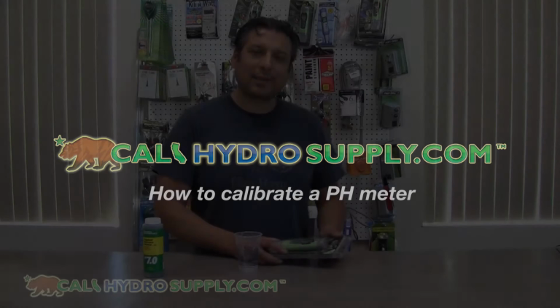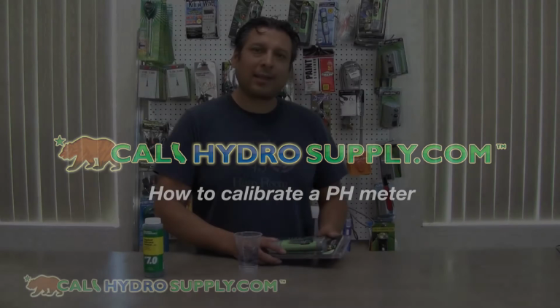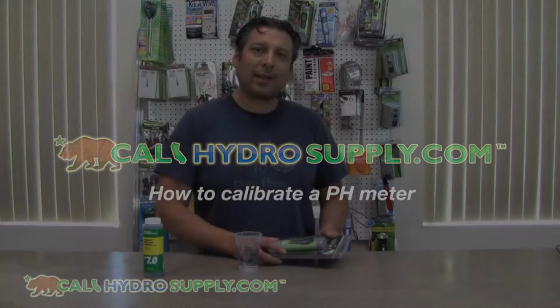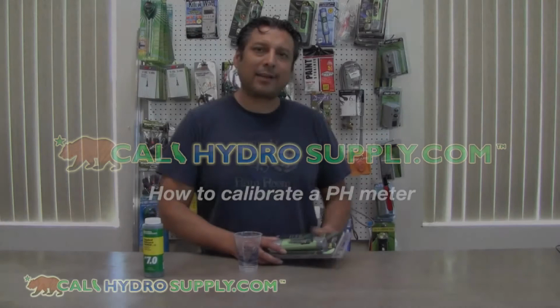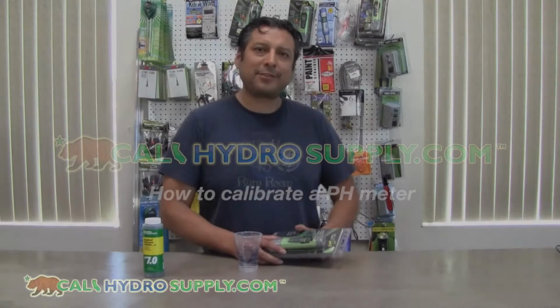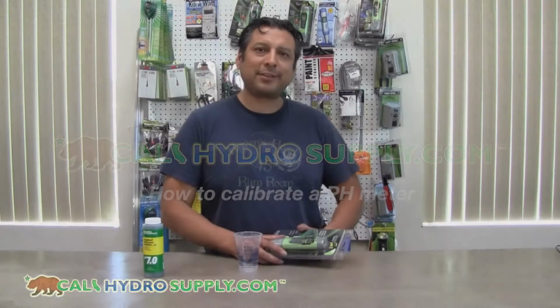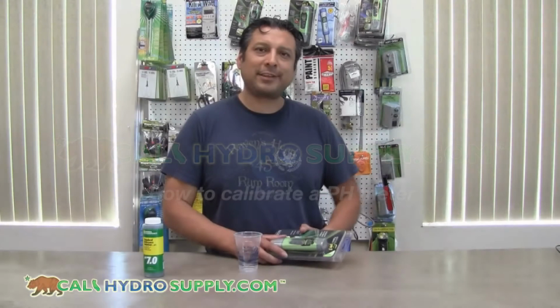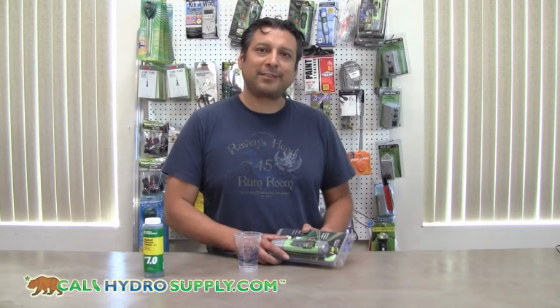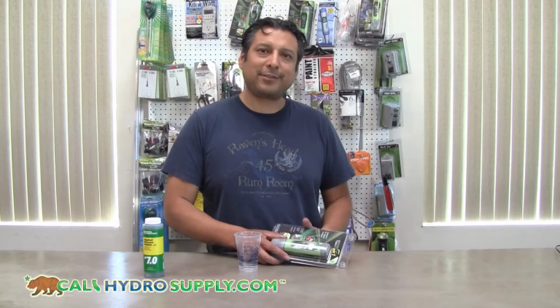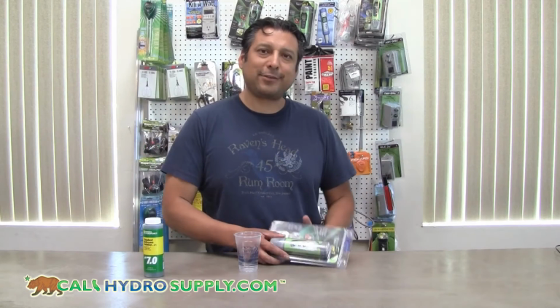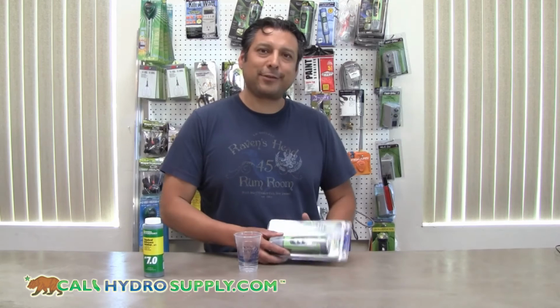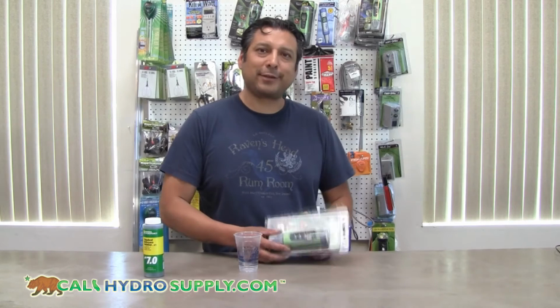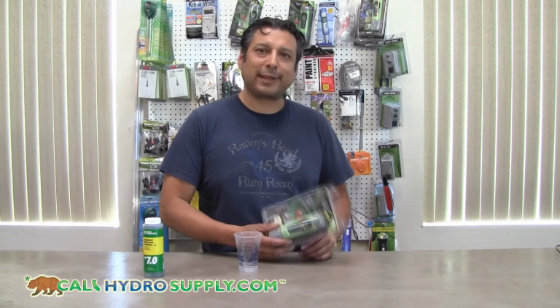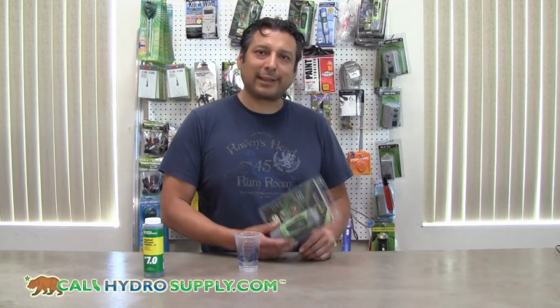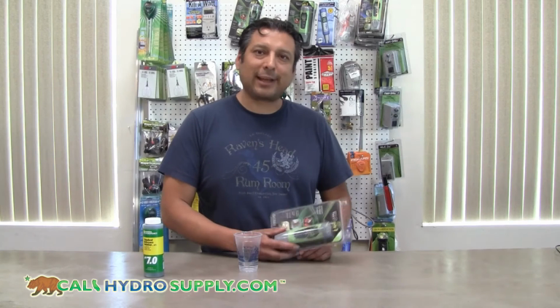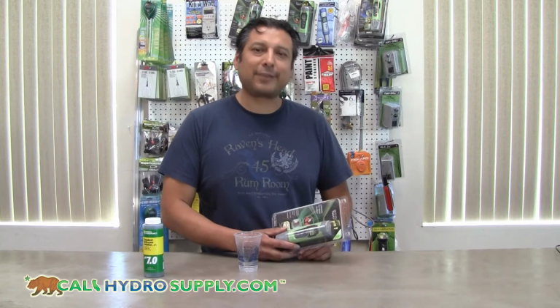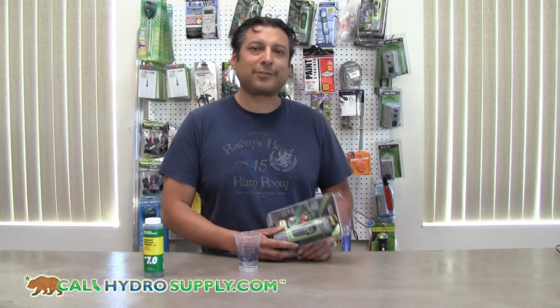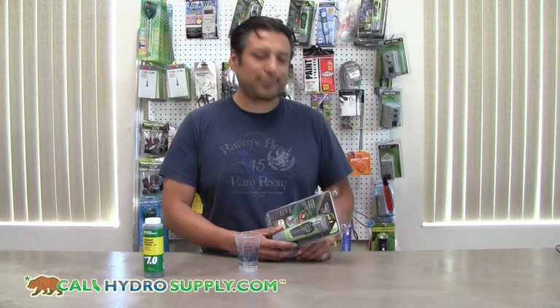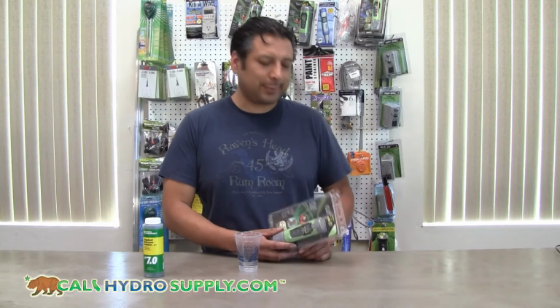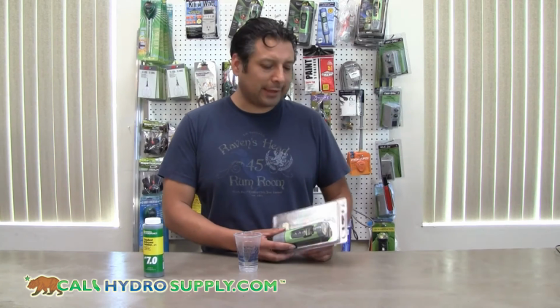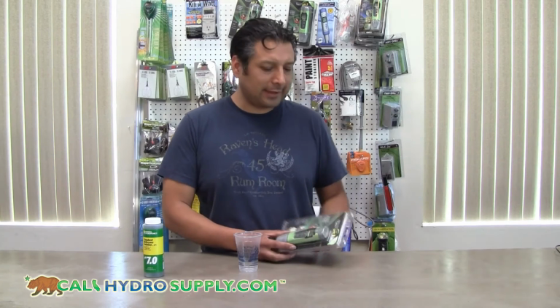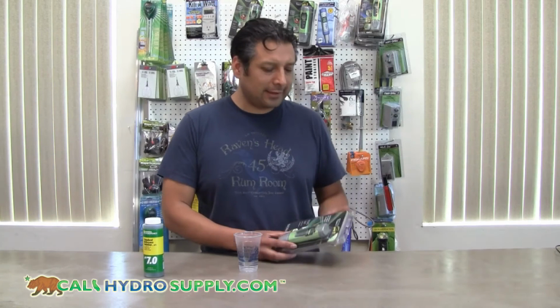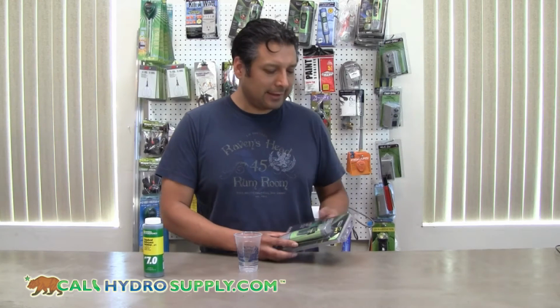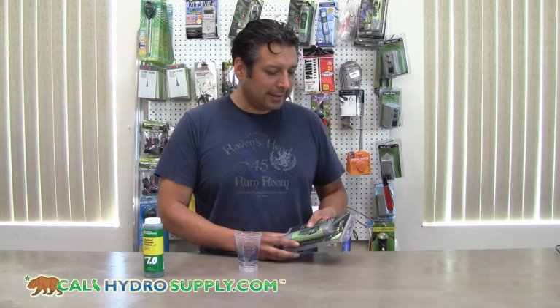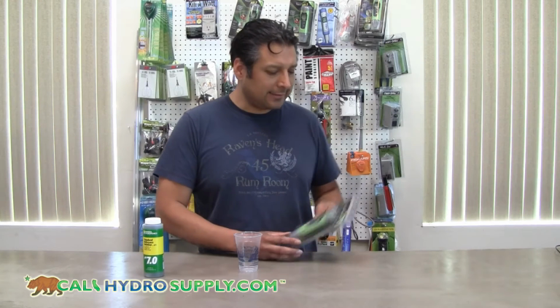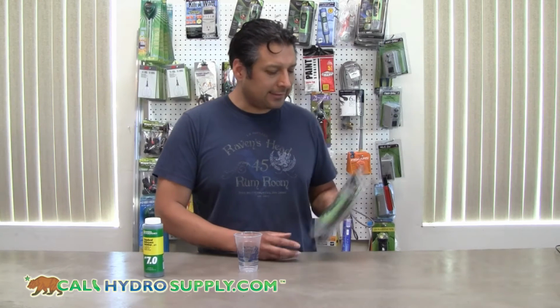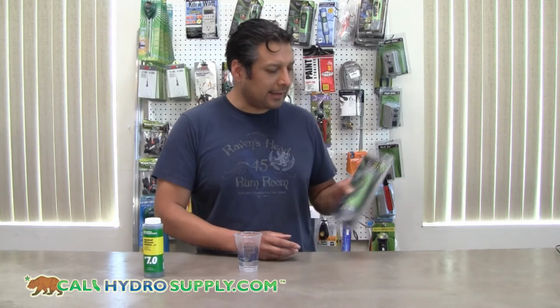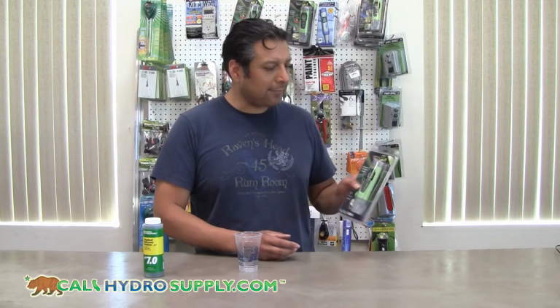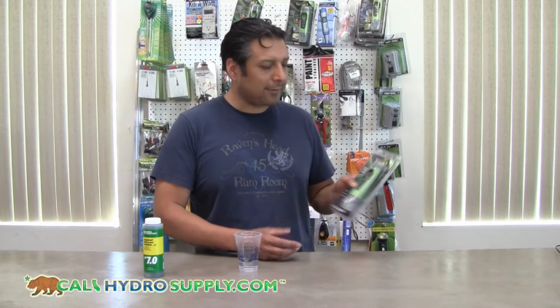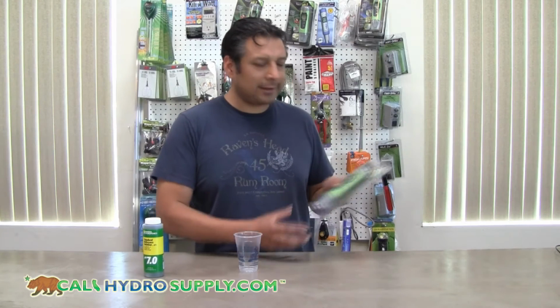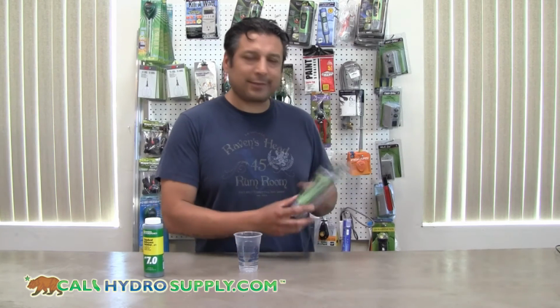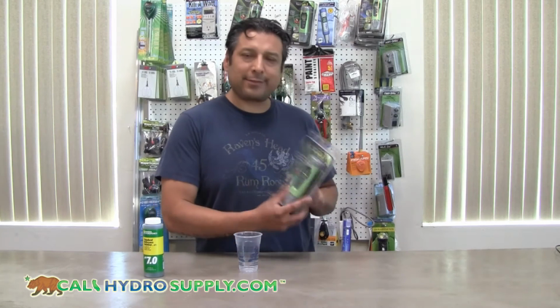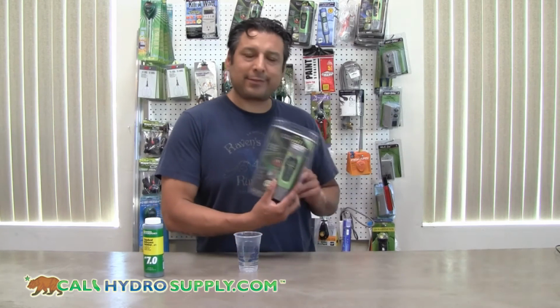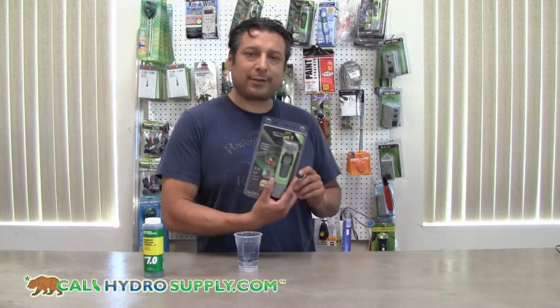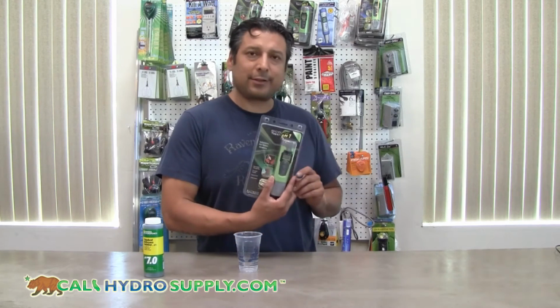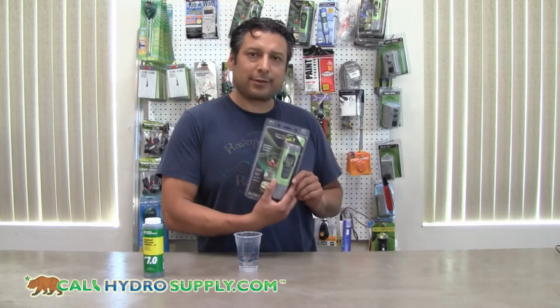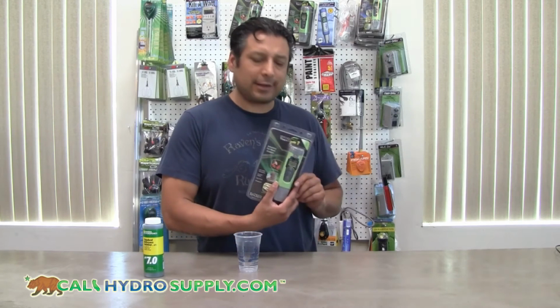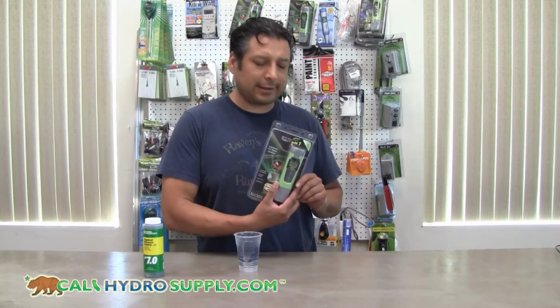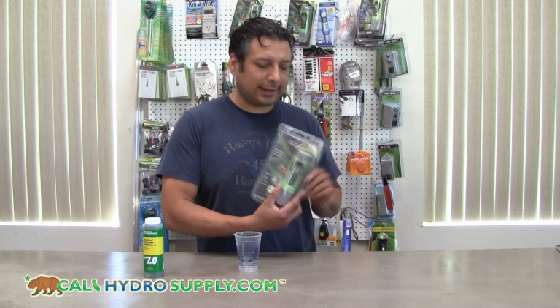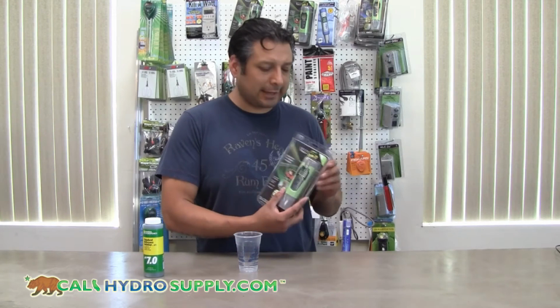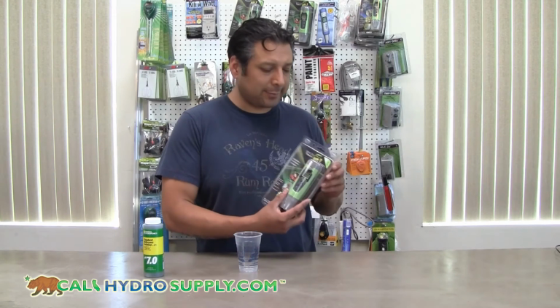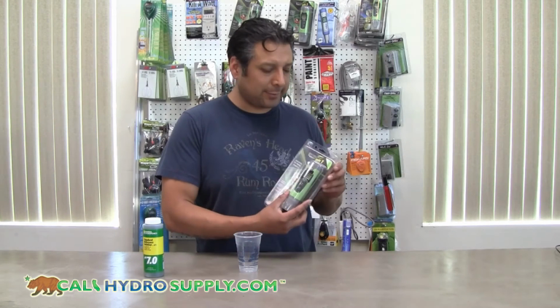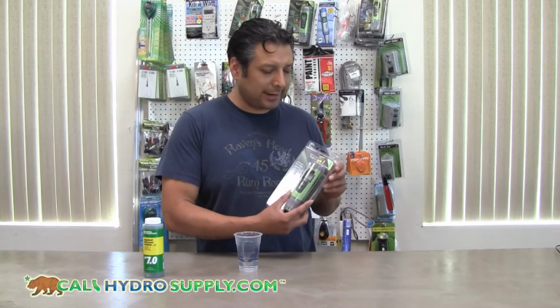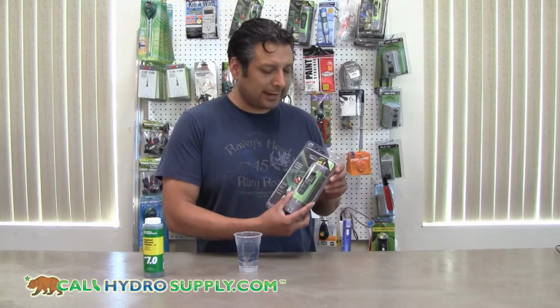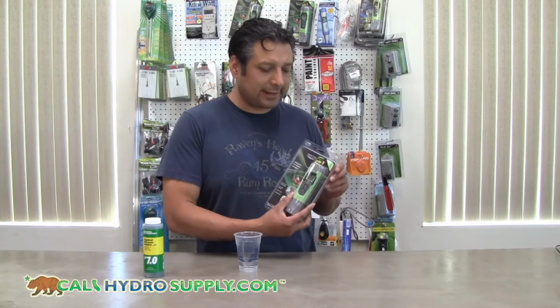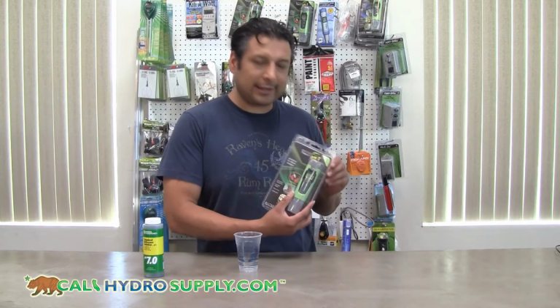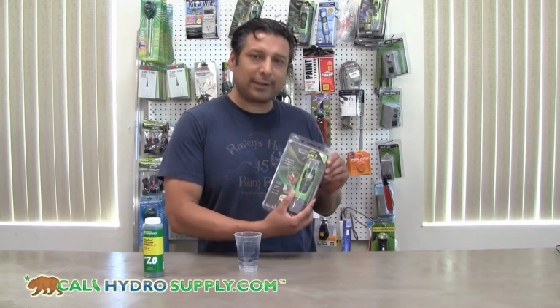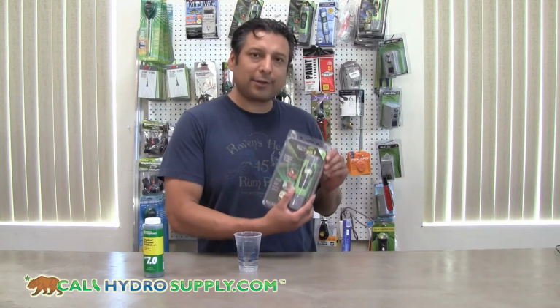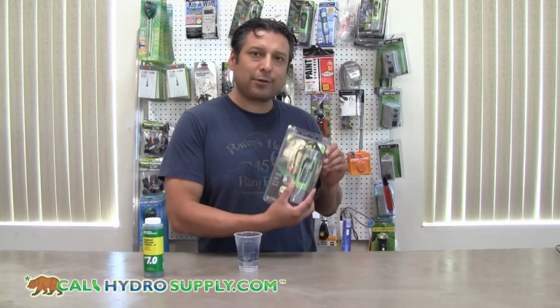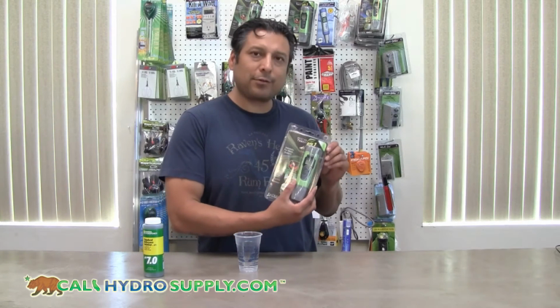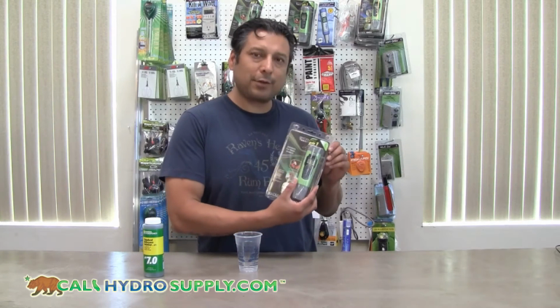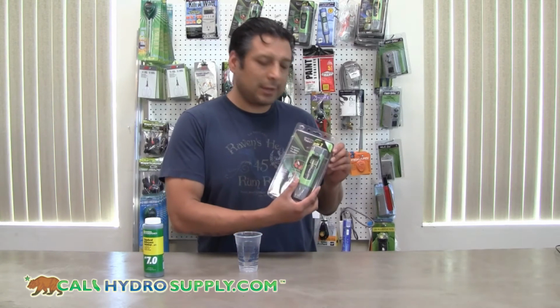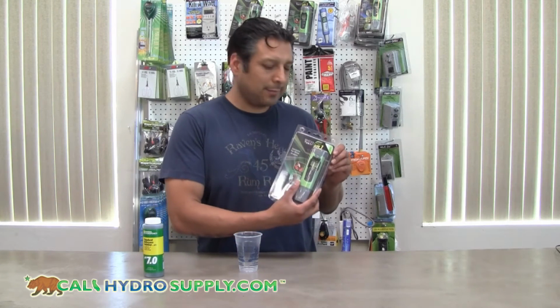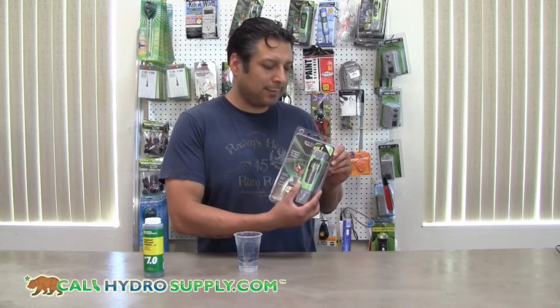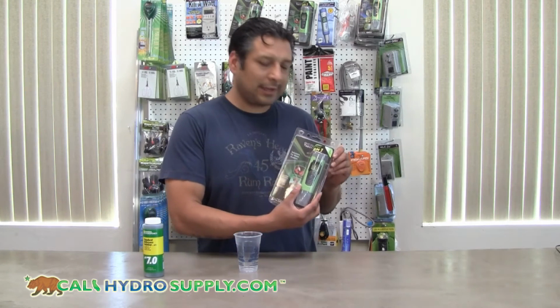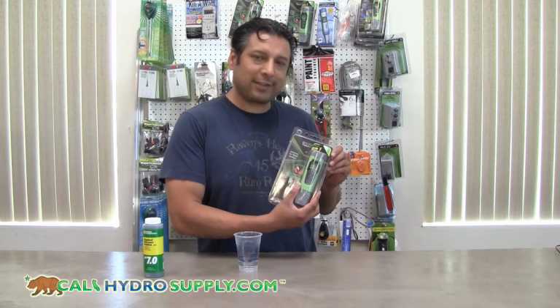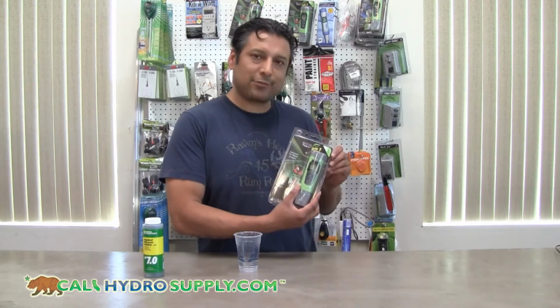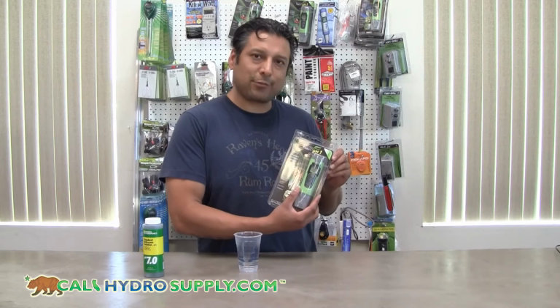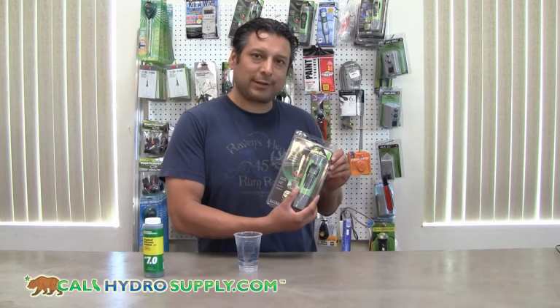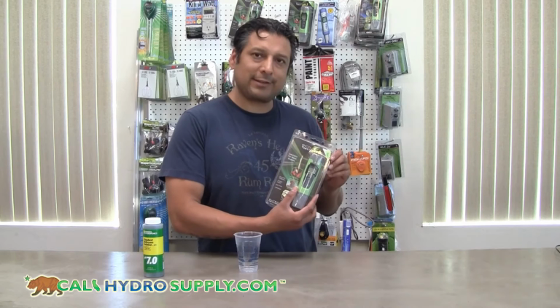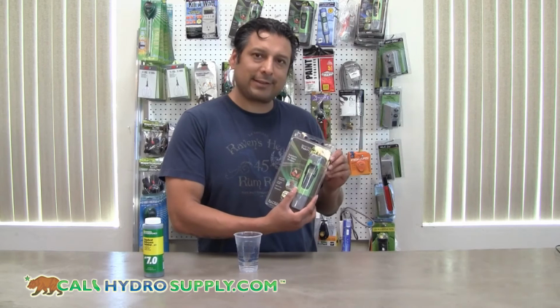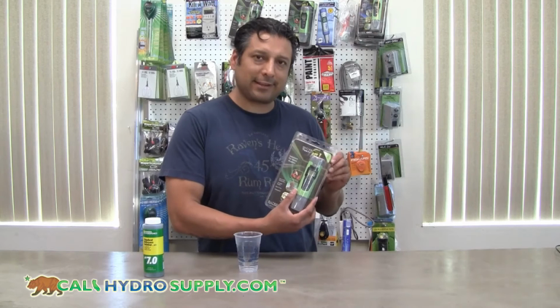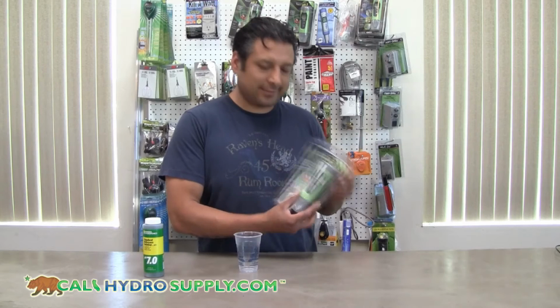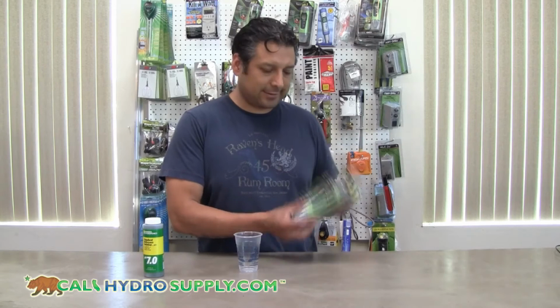Hi, you're tuned in to Kelly Hydra Supply and today we're going to learn how to calibrate an Eco PH1 tester.